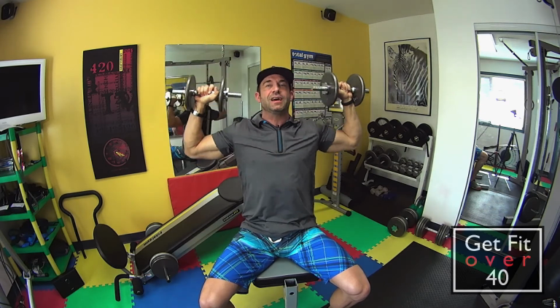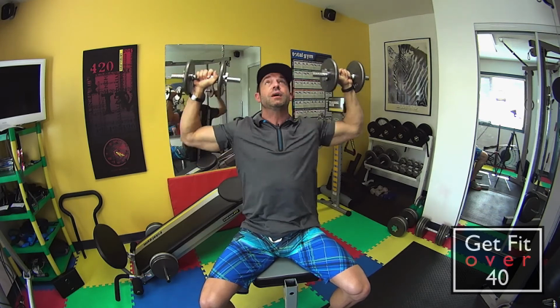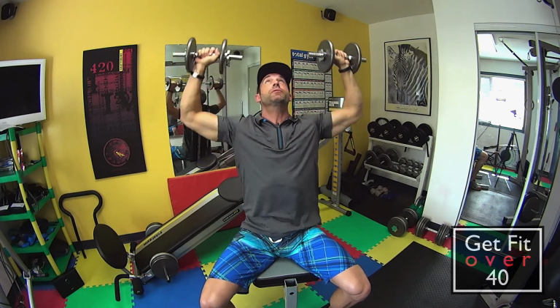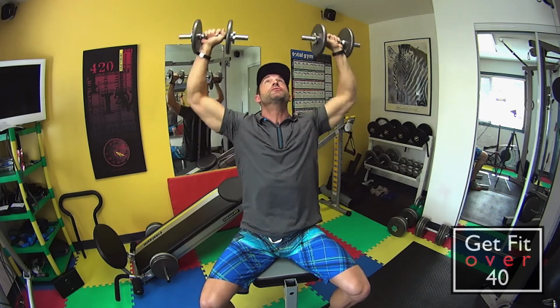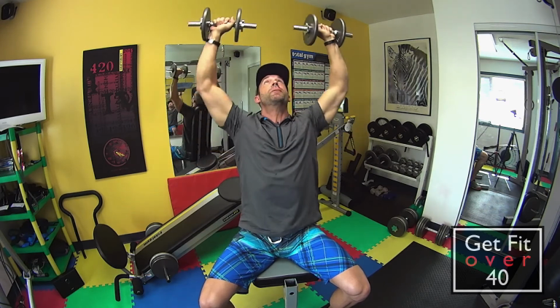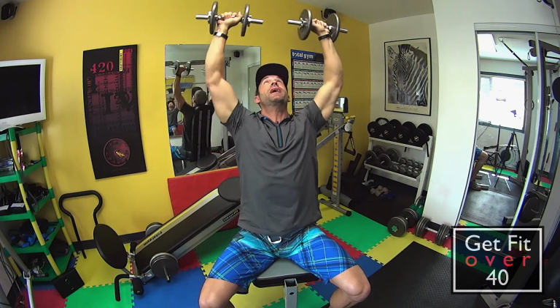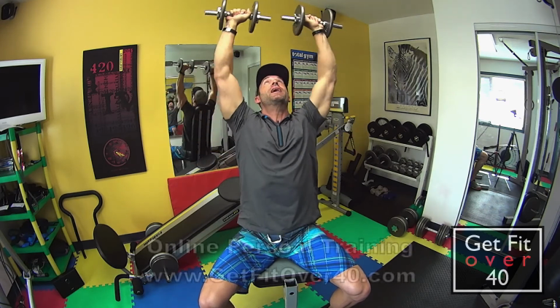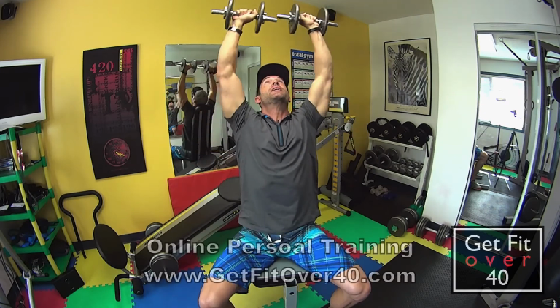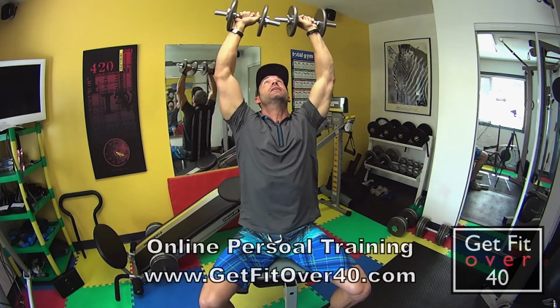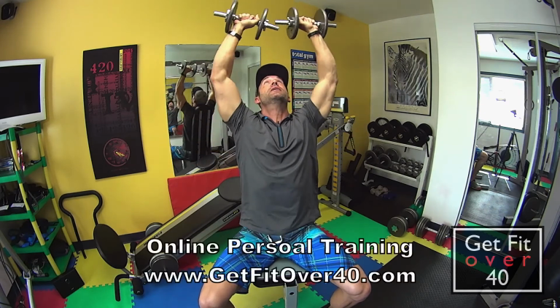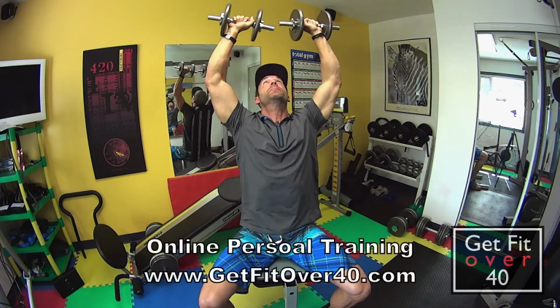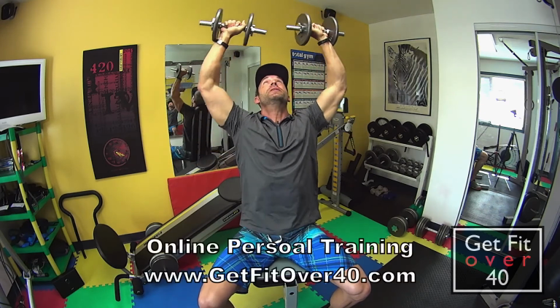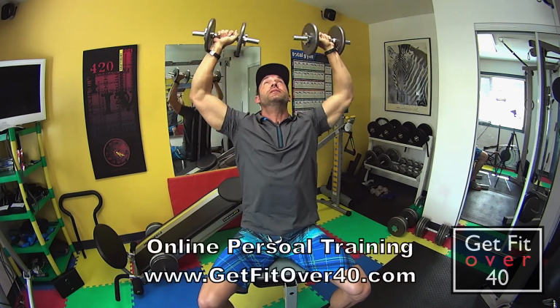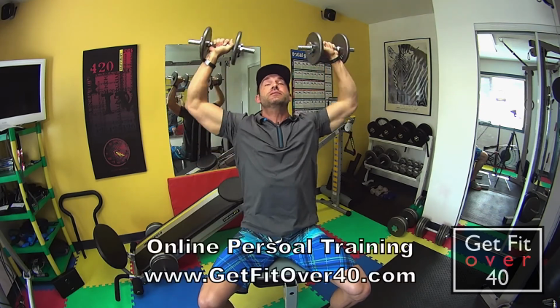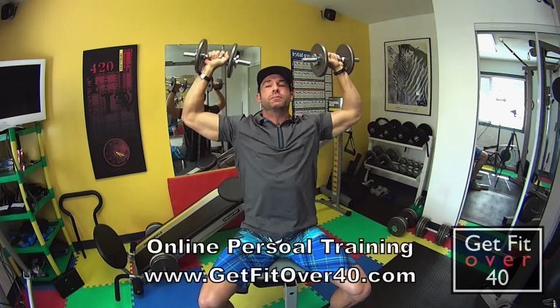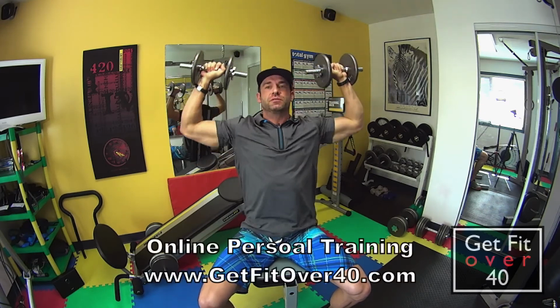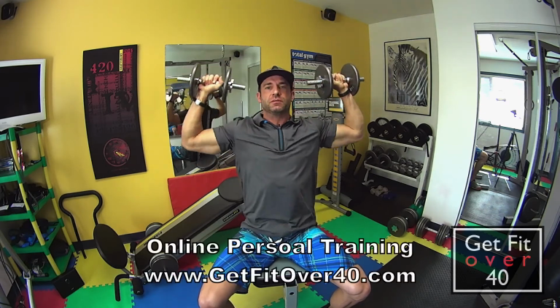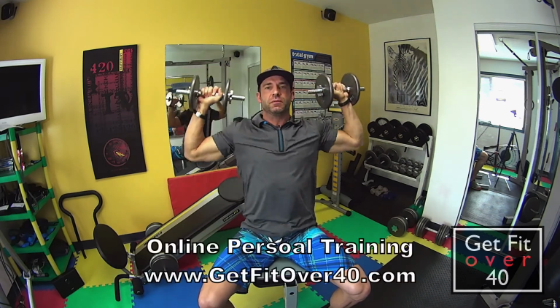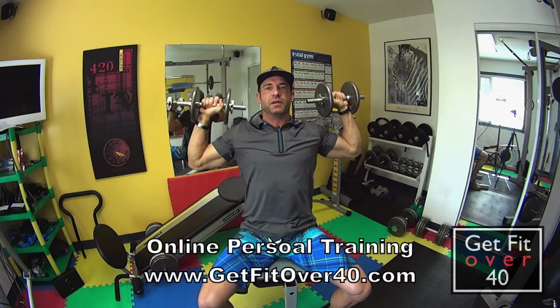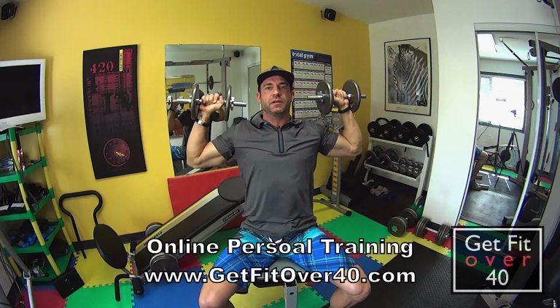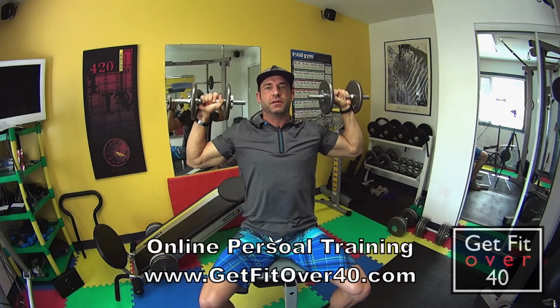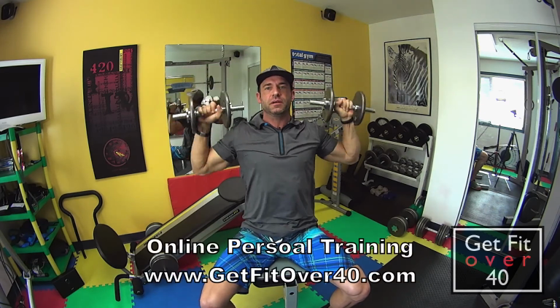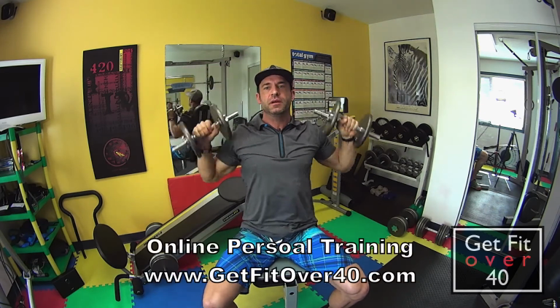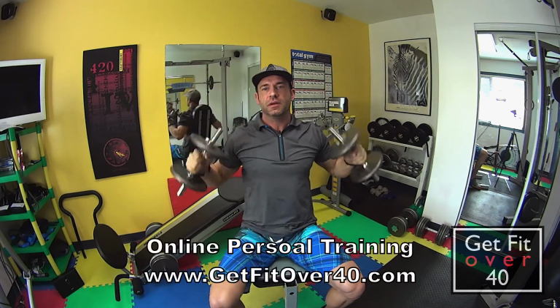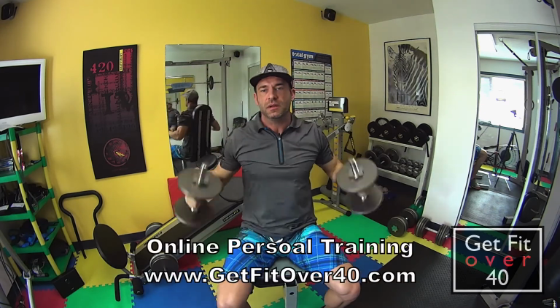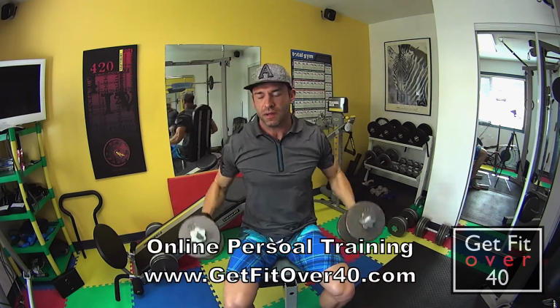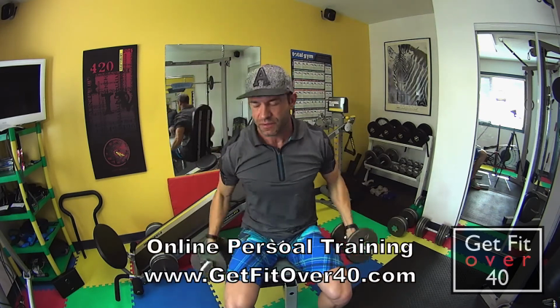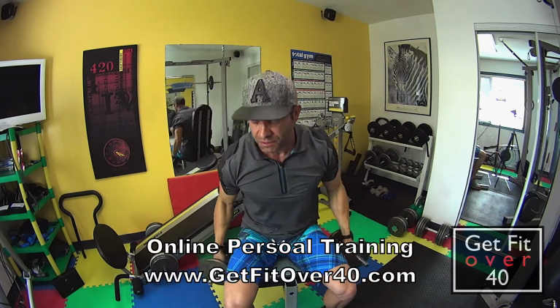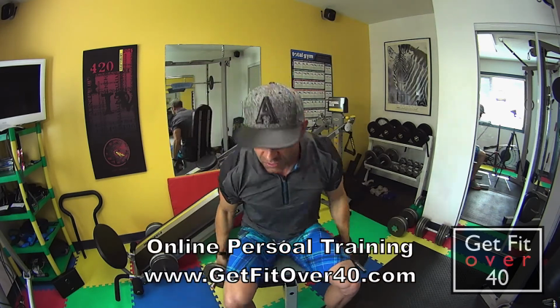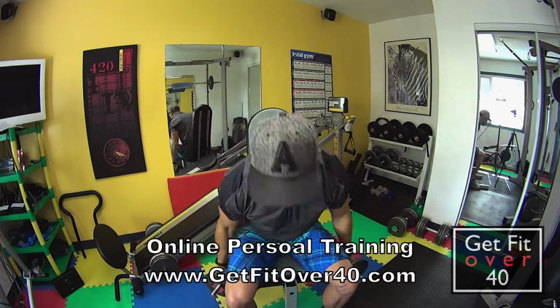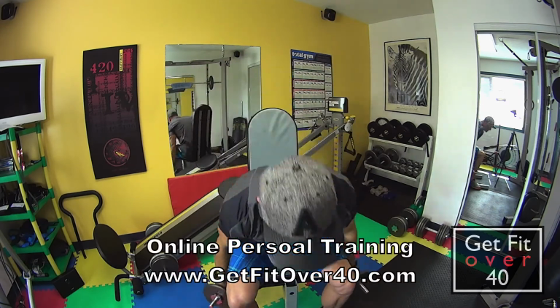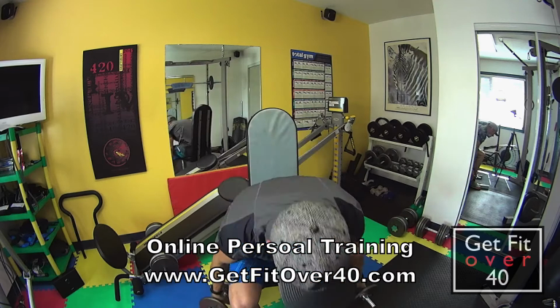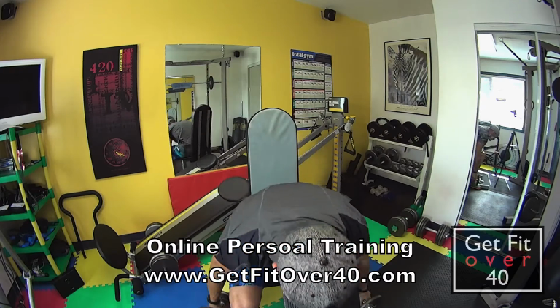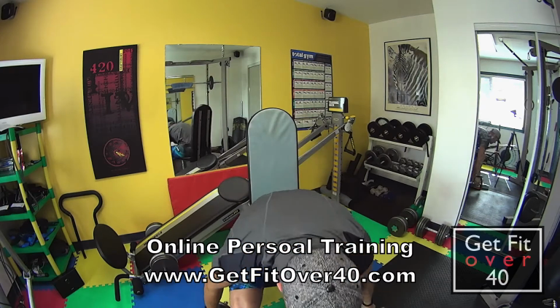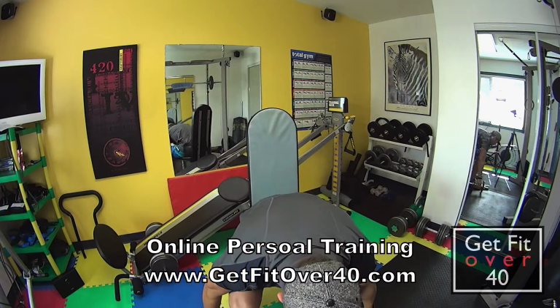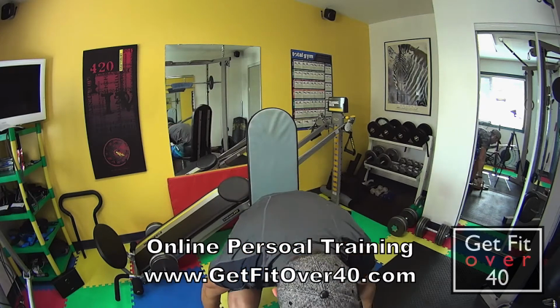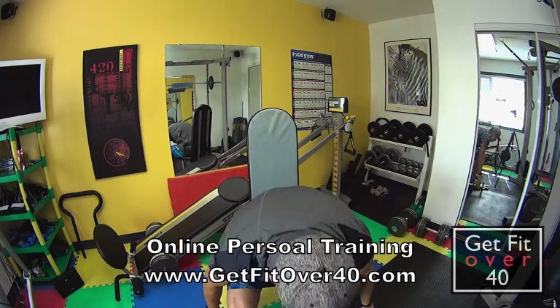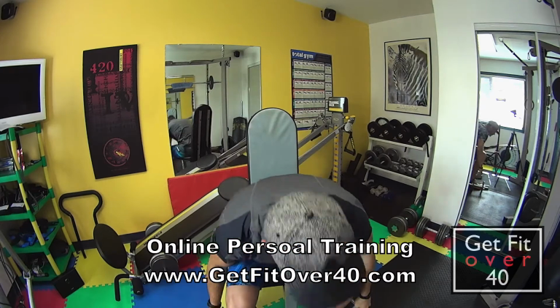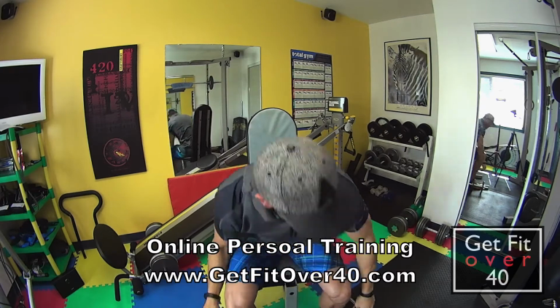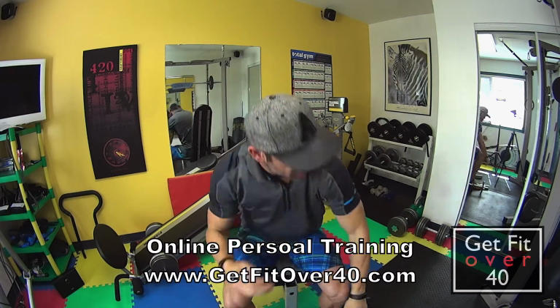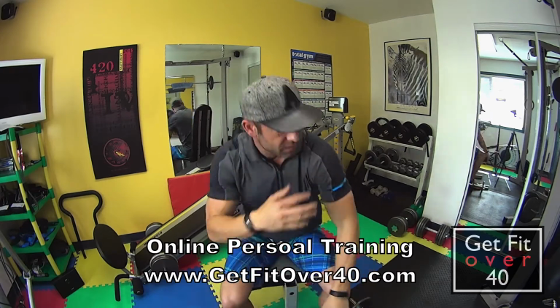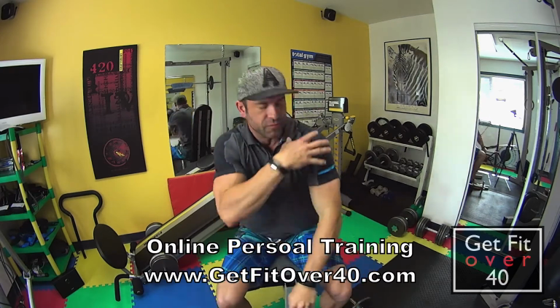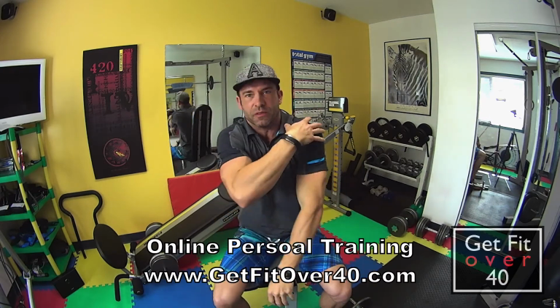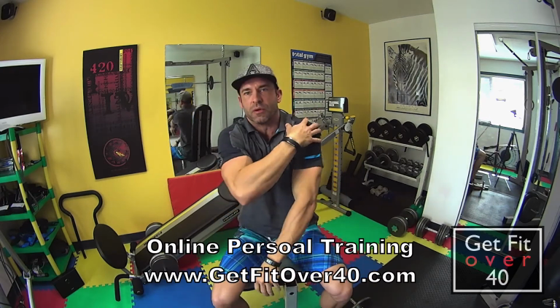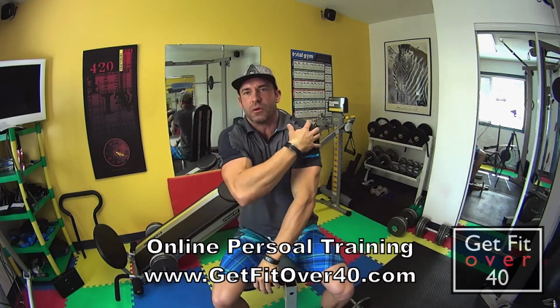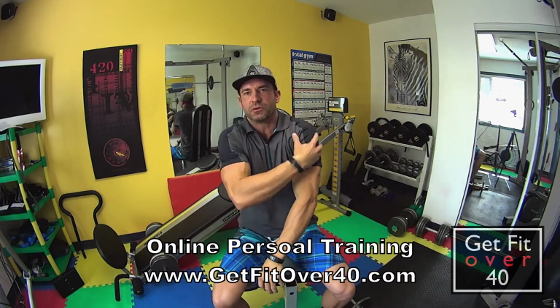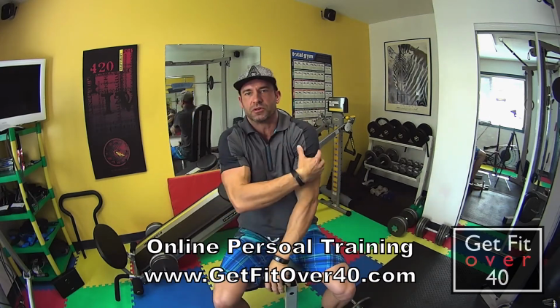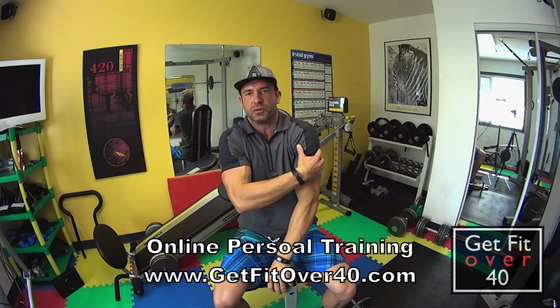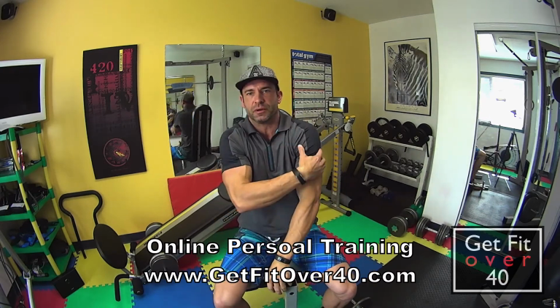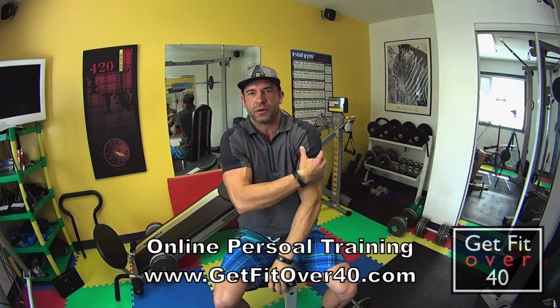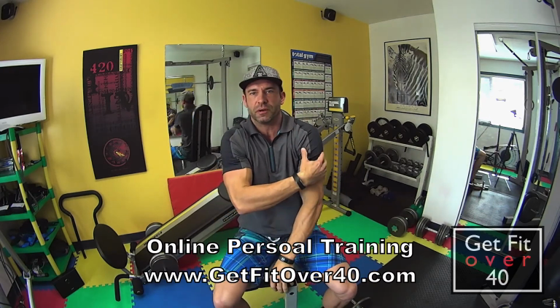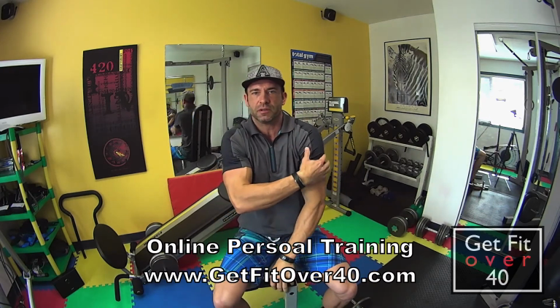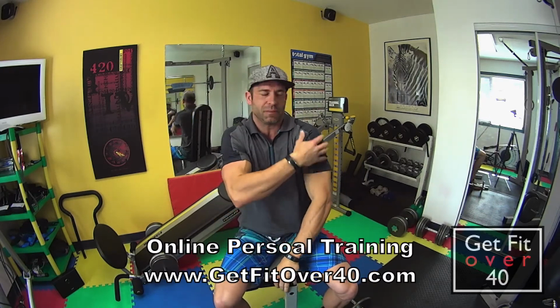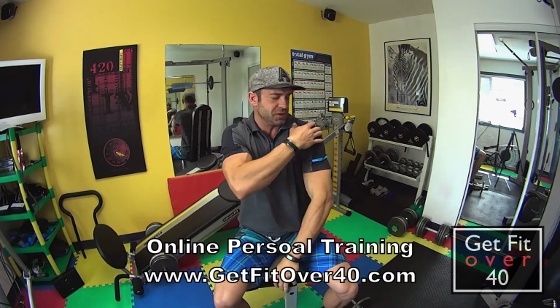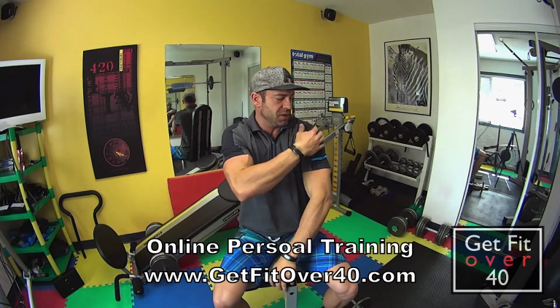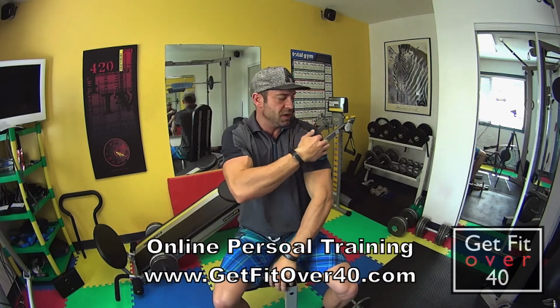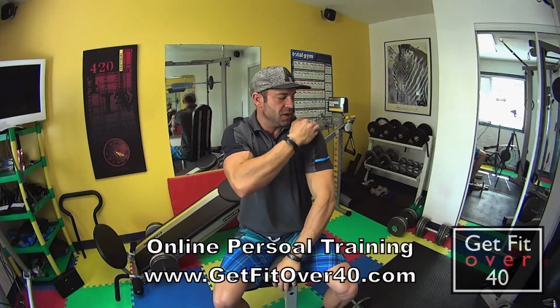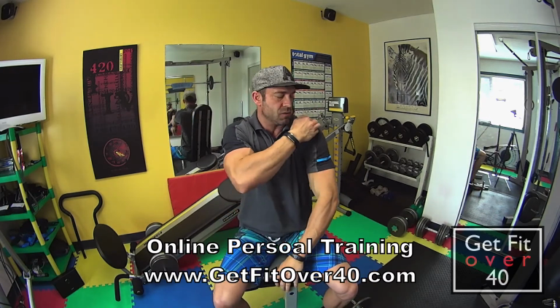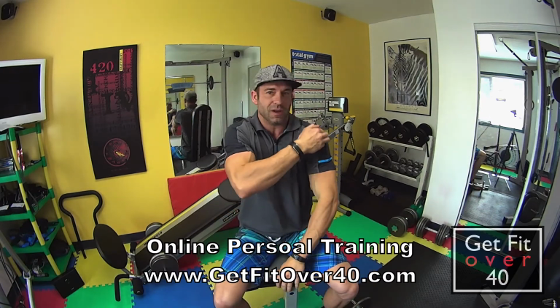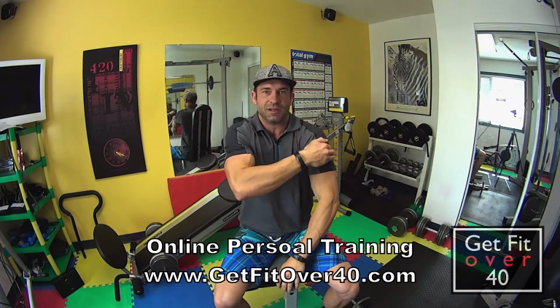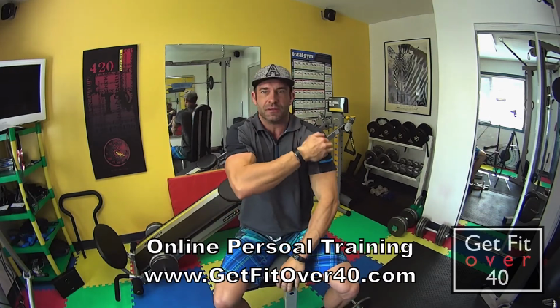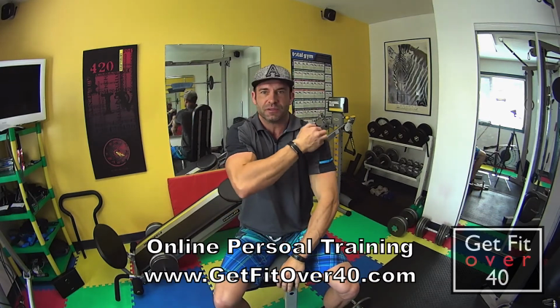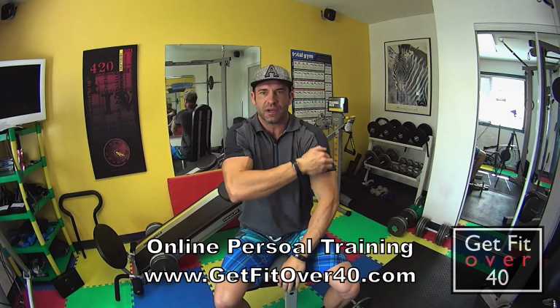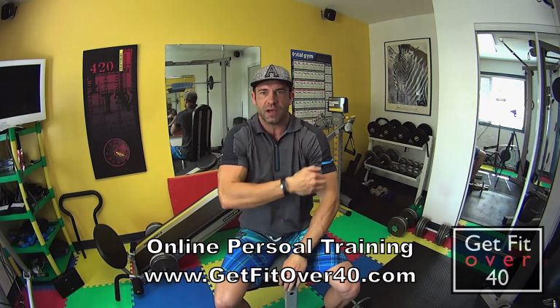Elbows back, pinkies up just a bit. And this is great for the whole shoulder, especially right down the side.